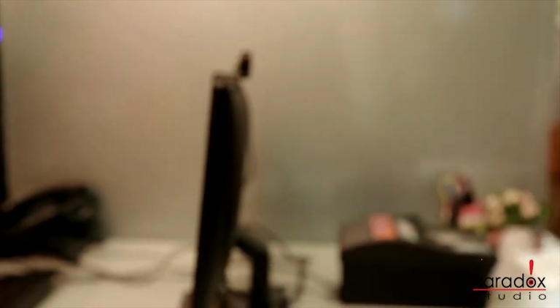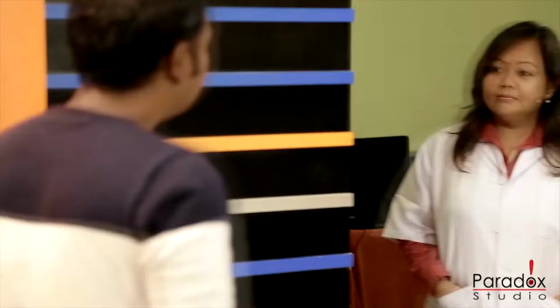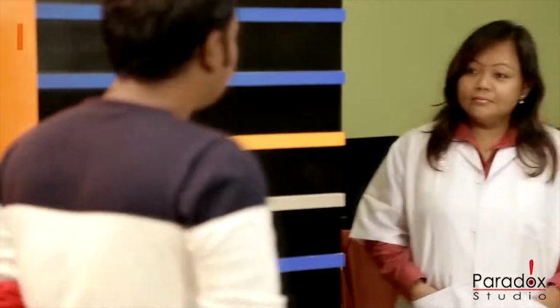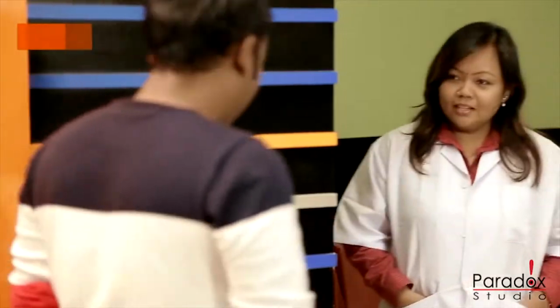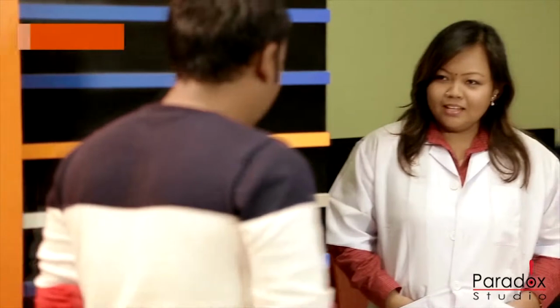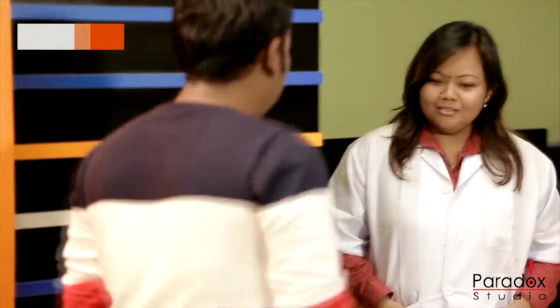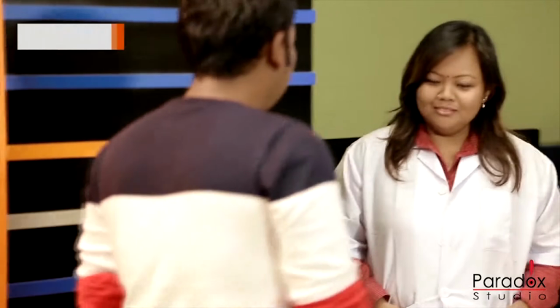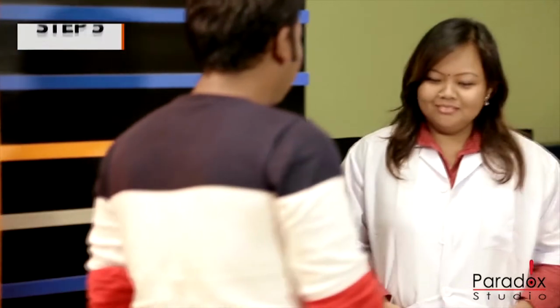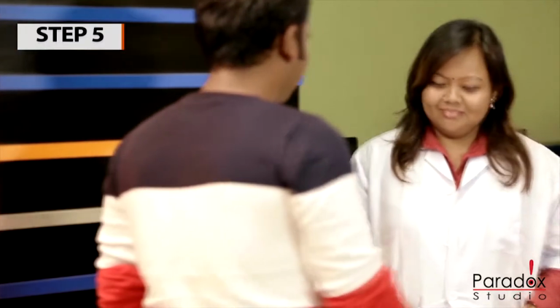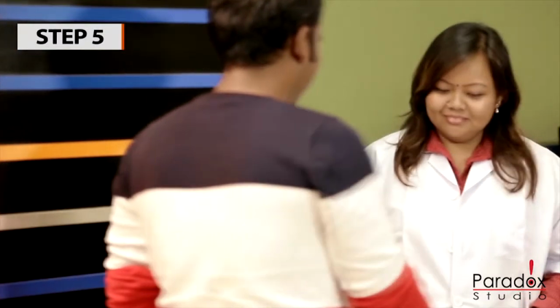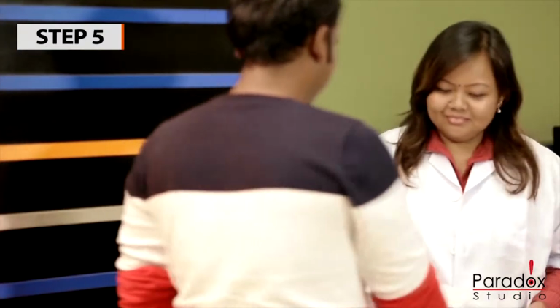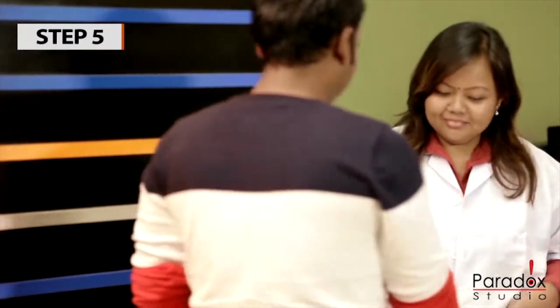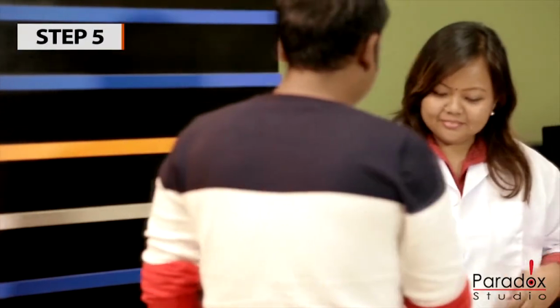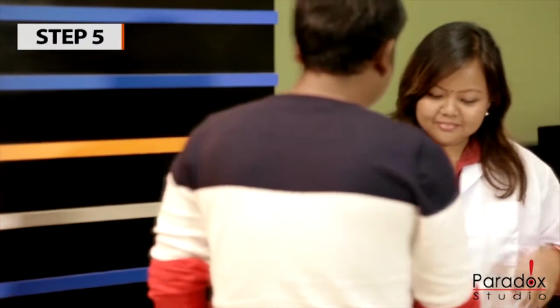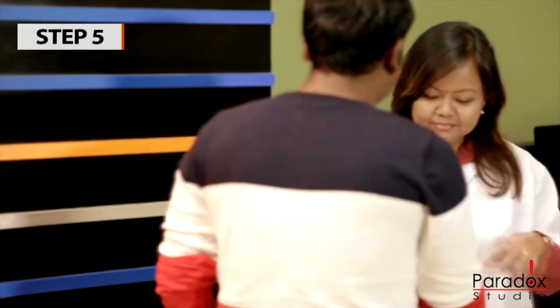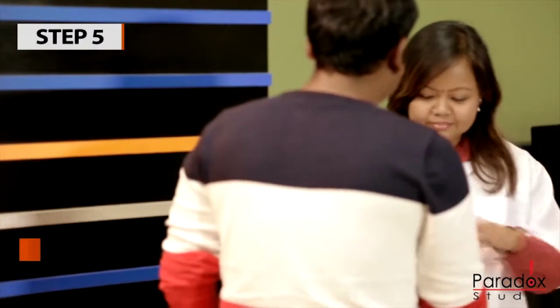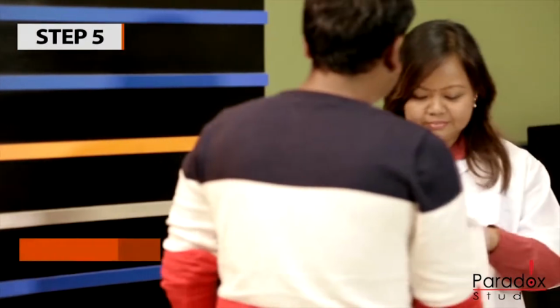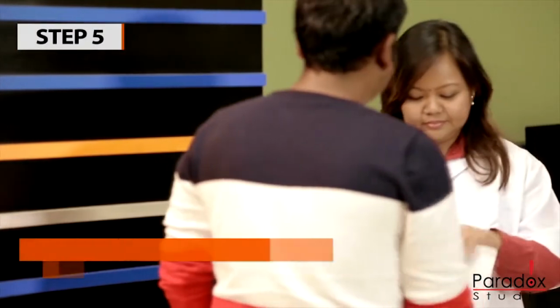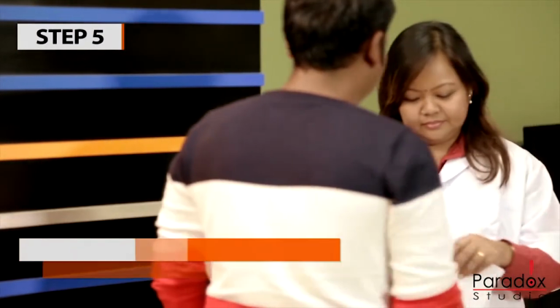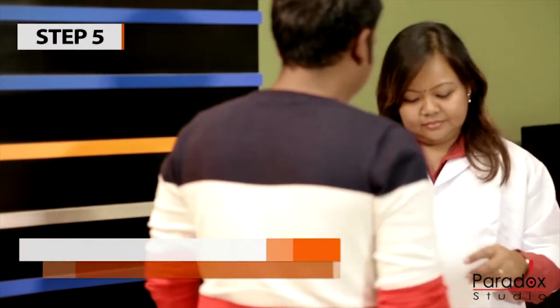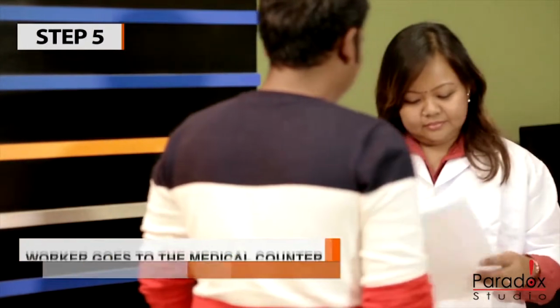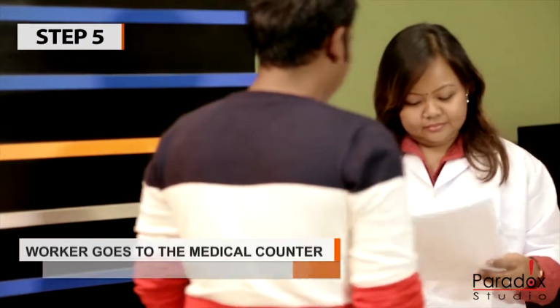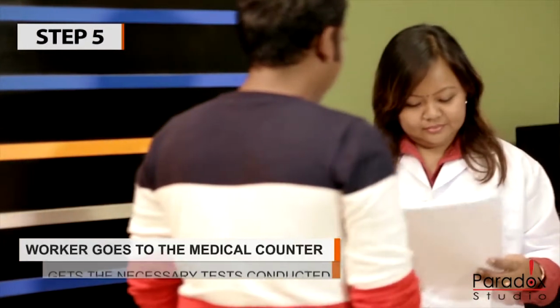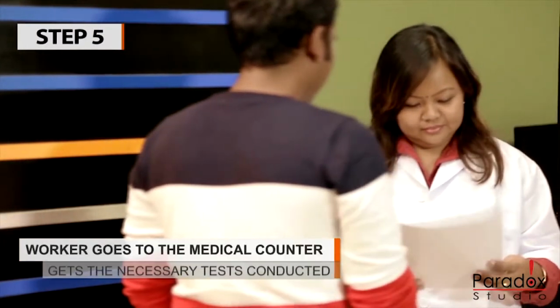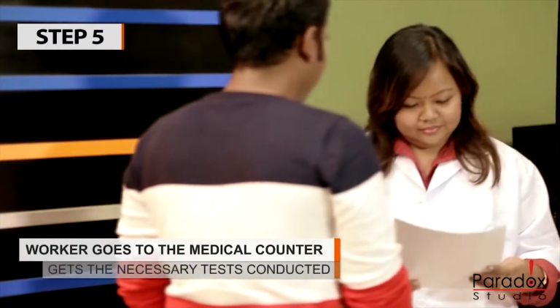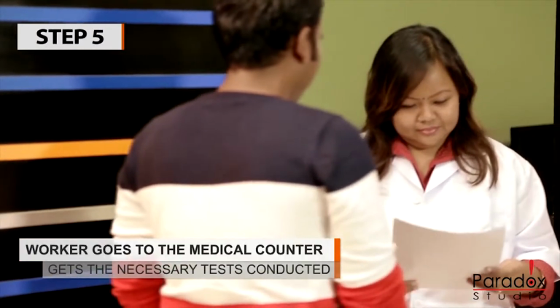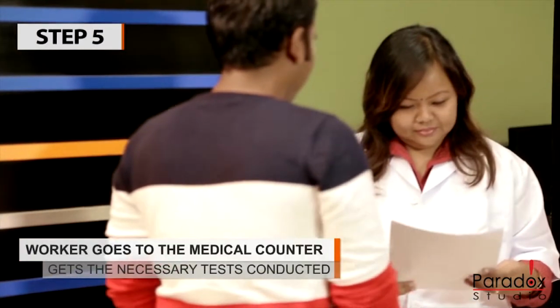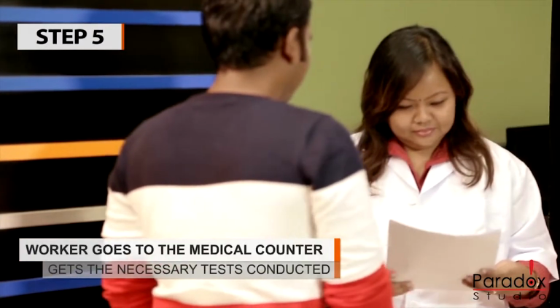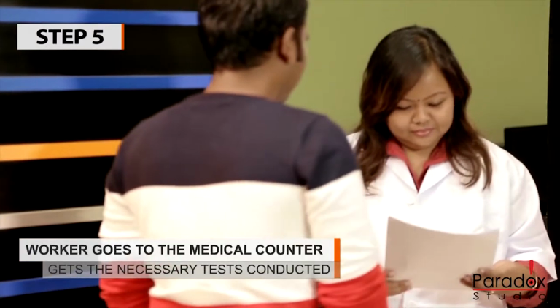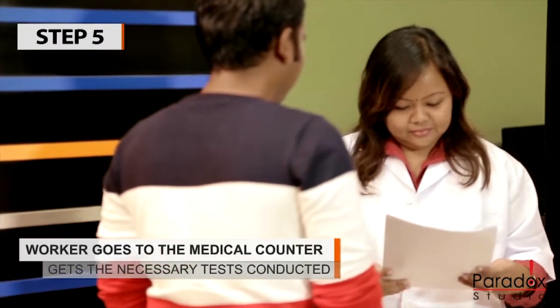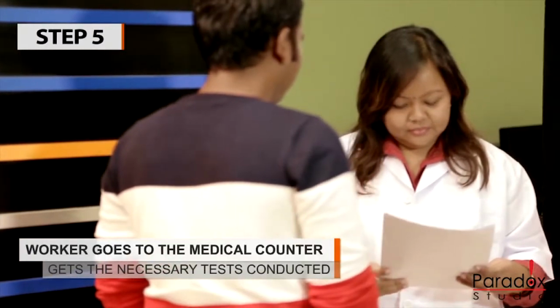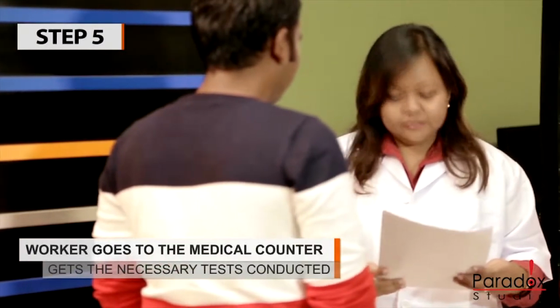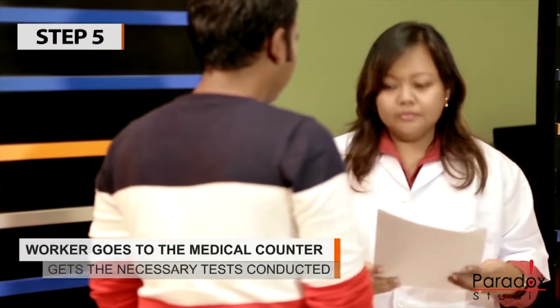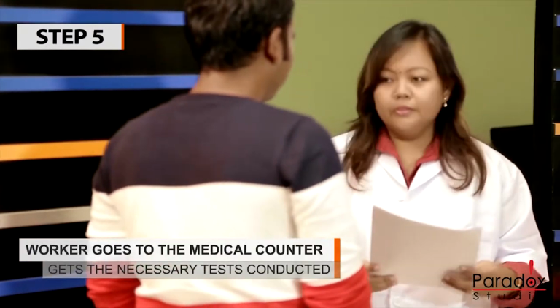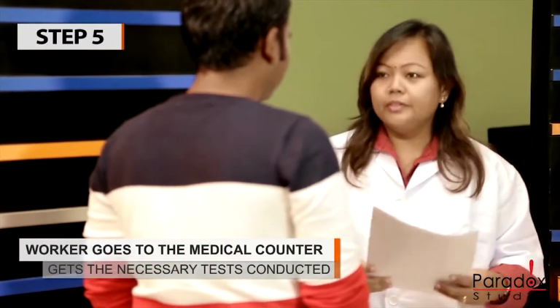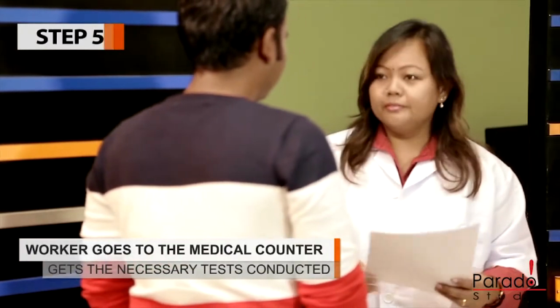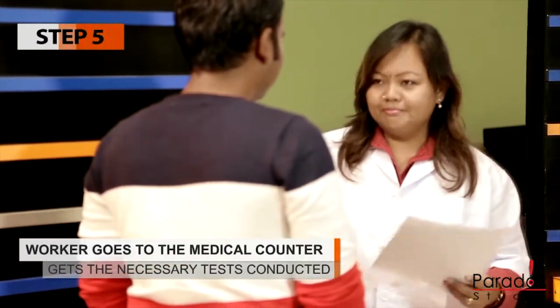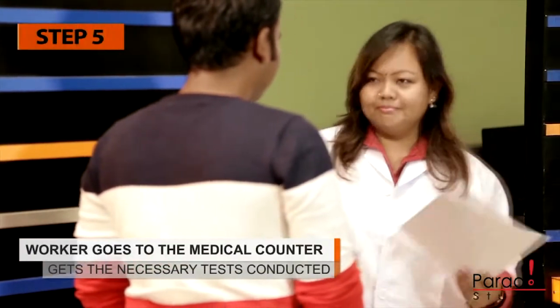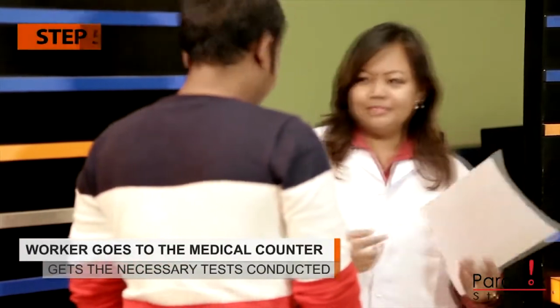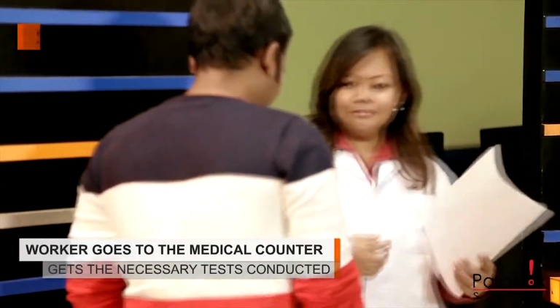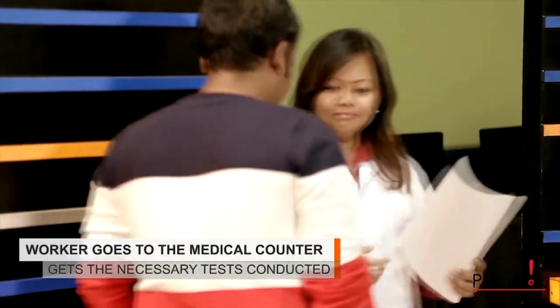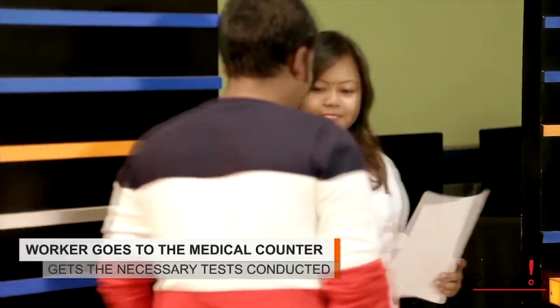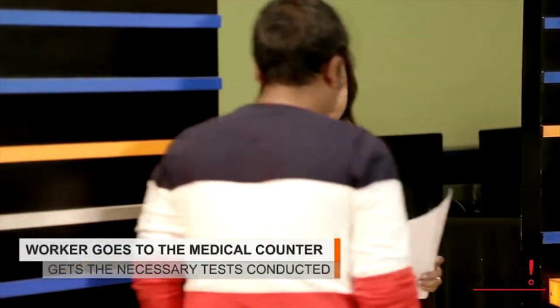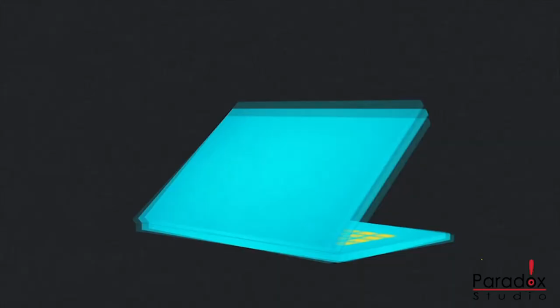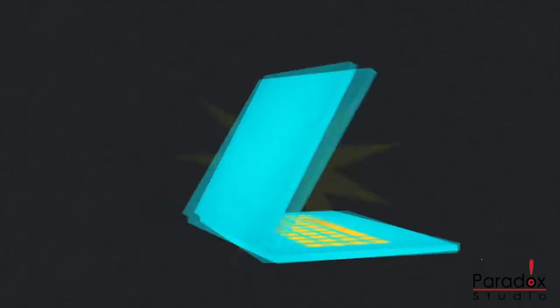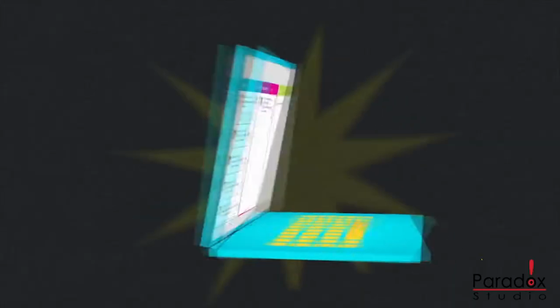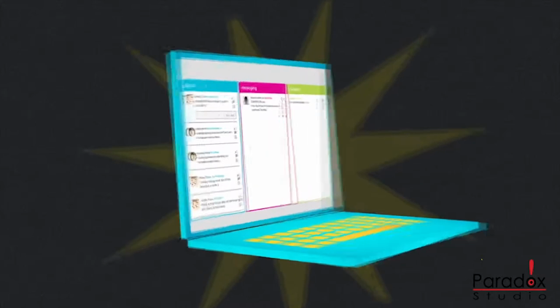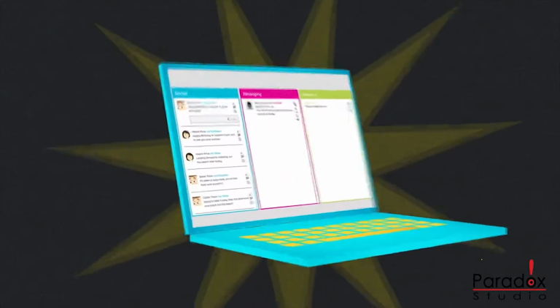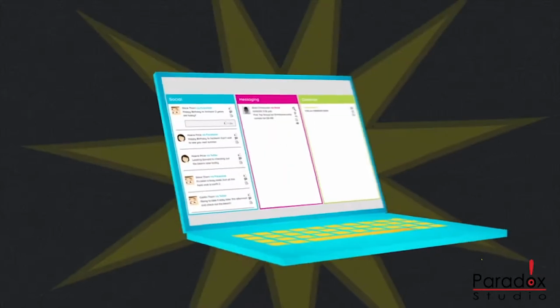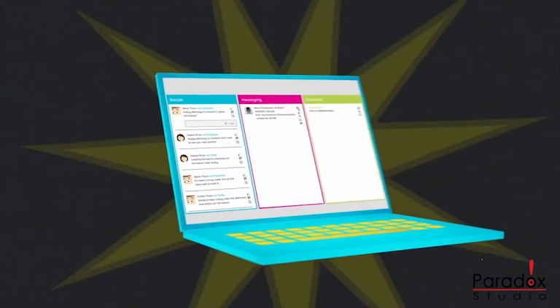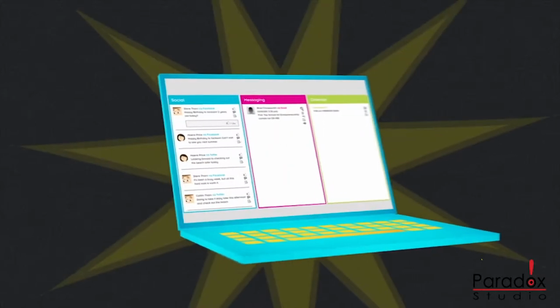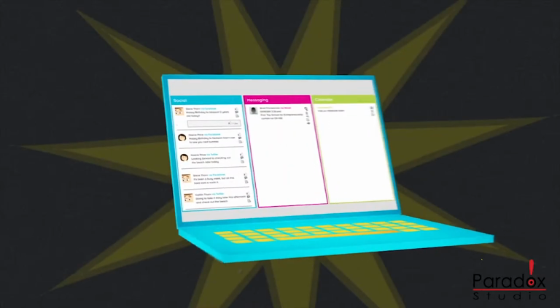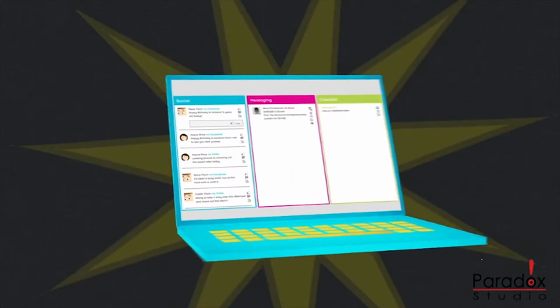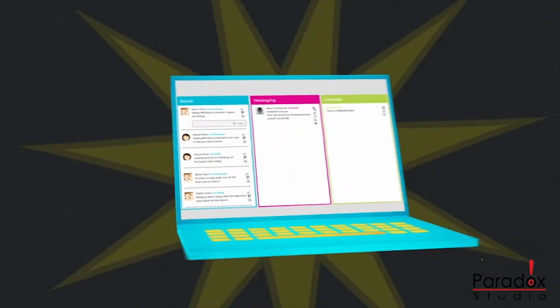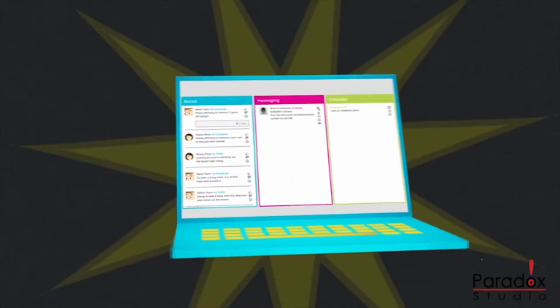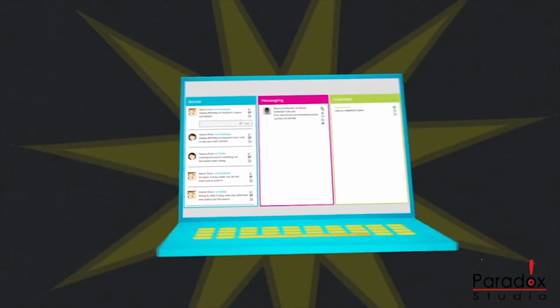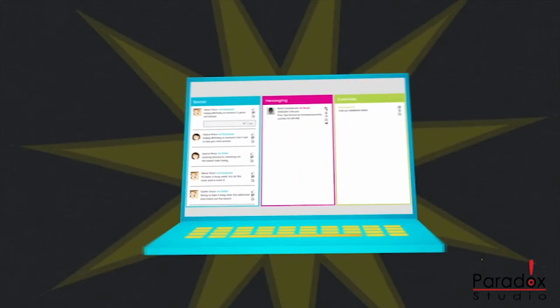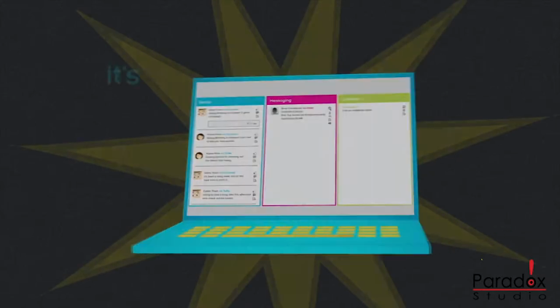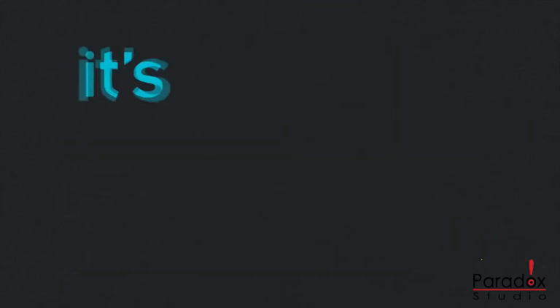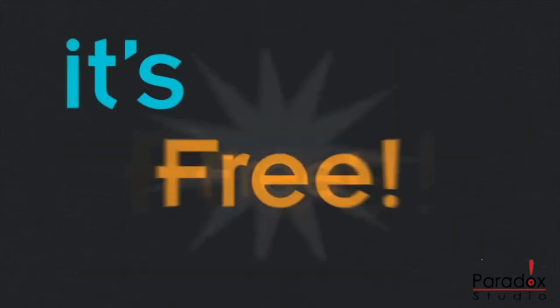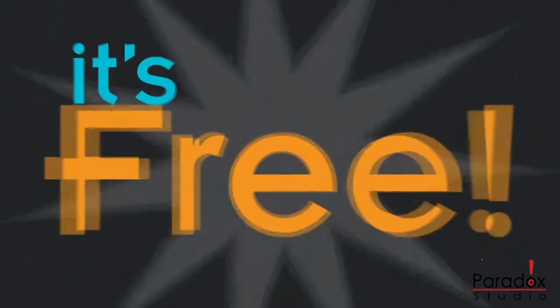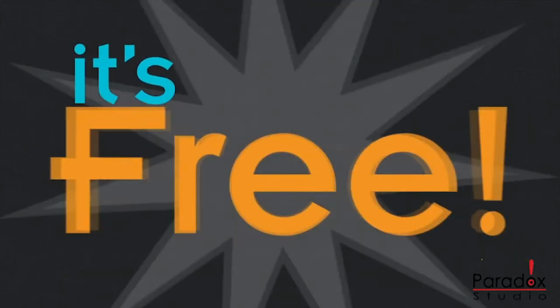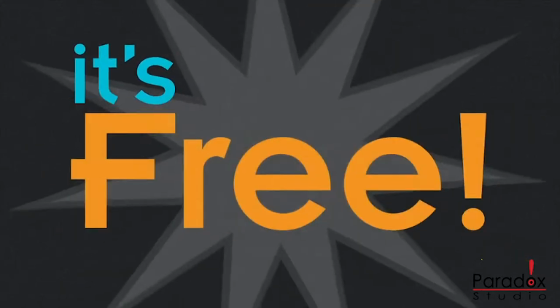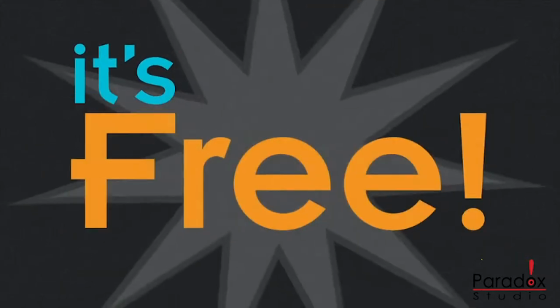Step five: the worker goes to the medical counter and gets the necessary tests conducted.